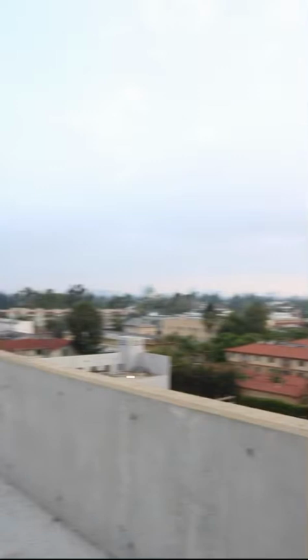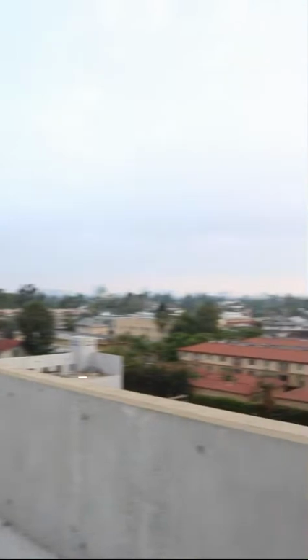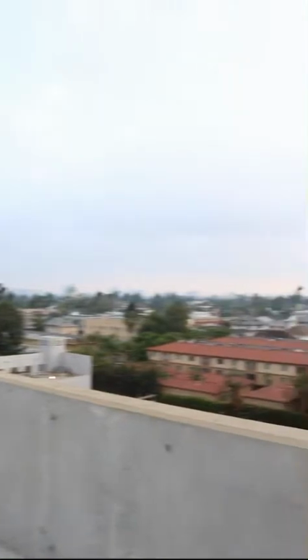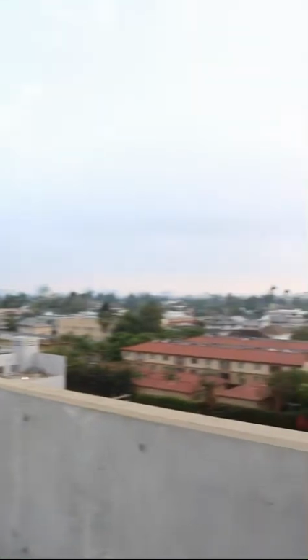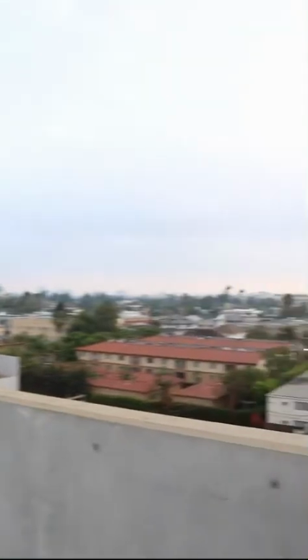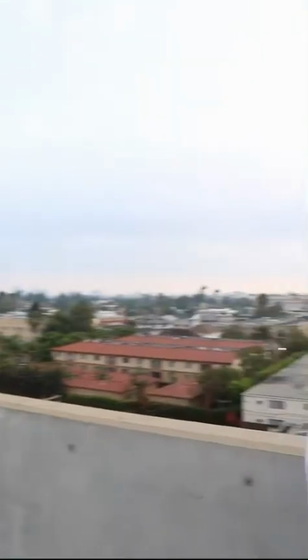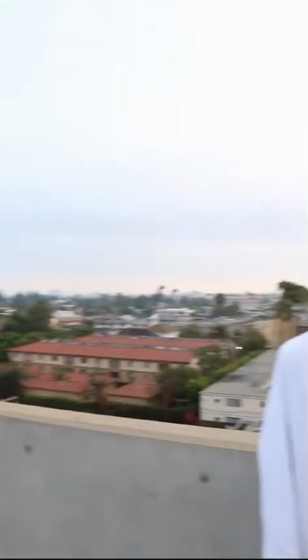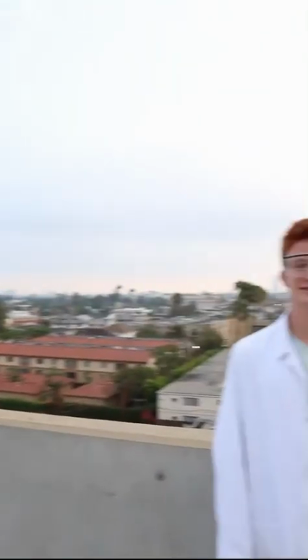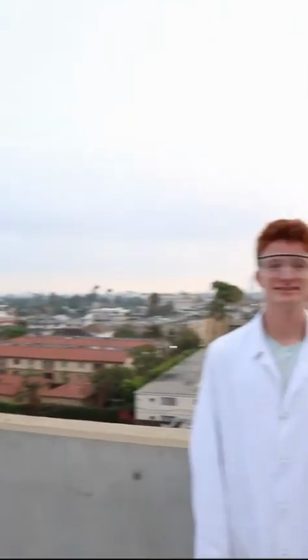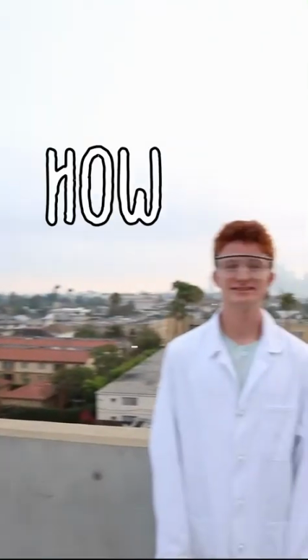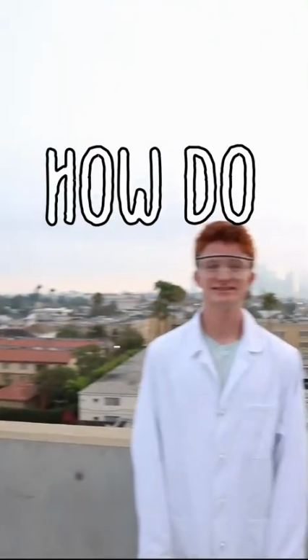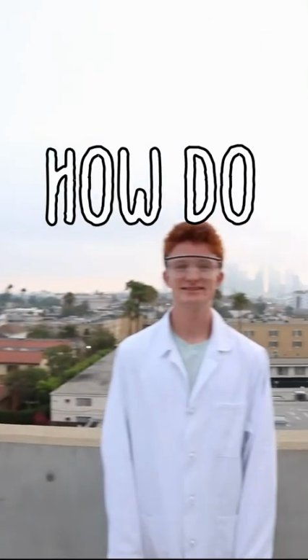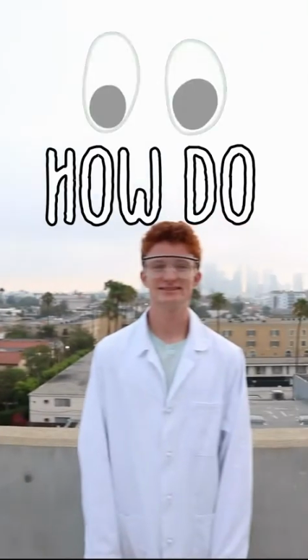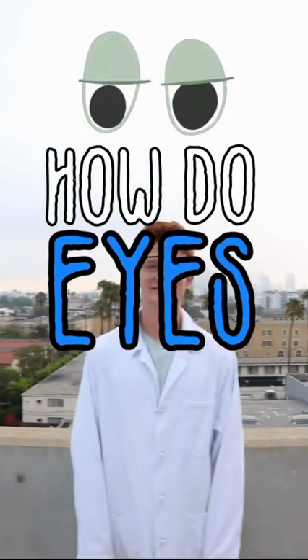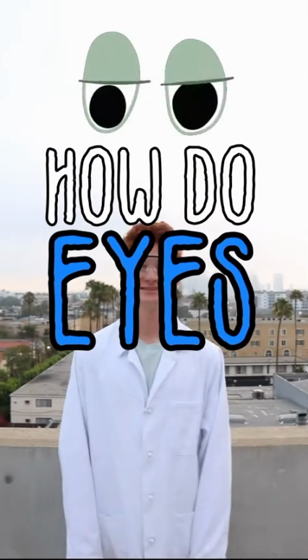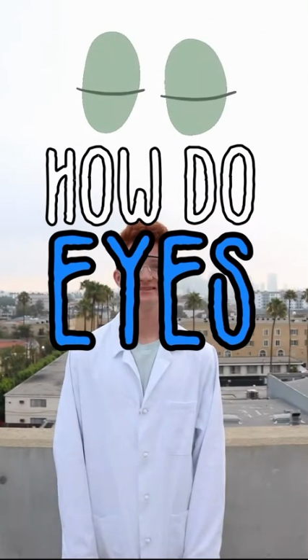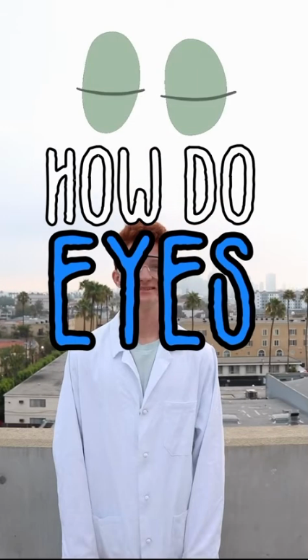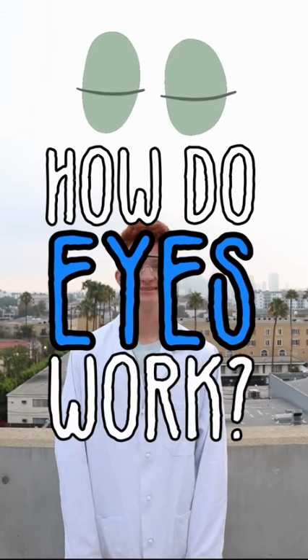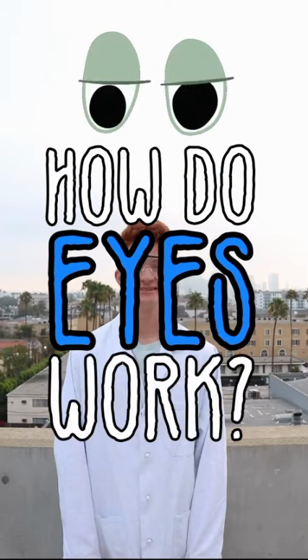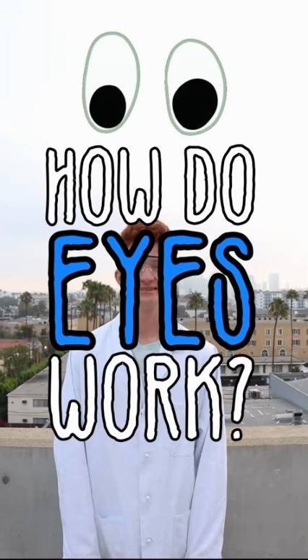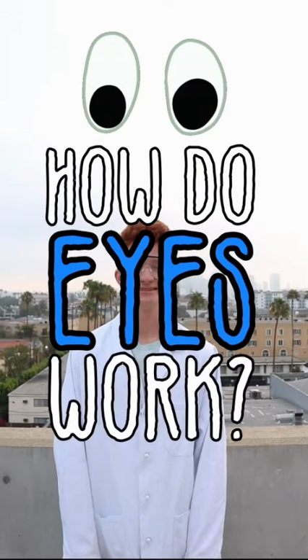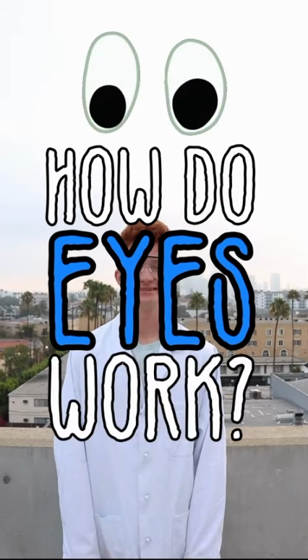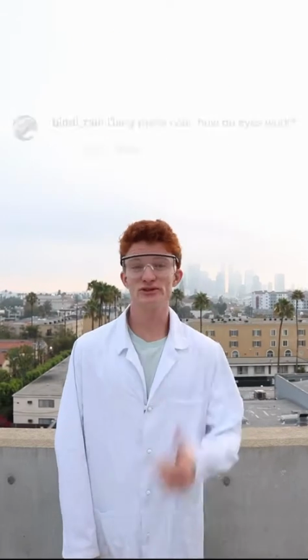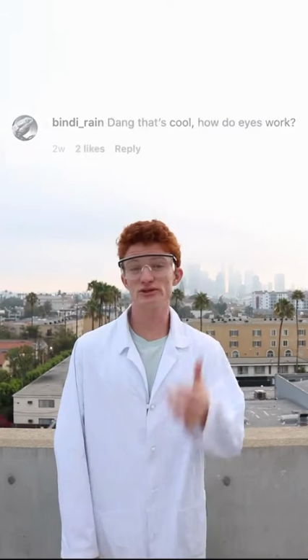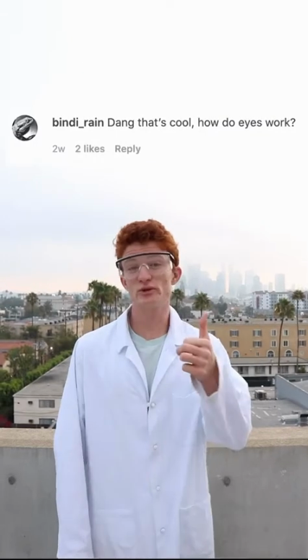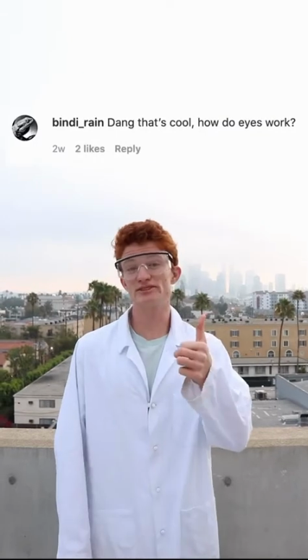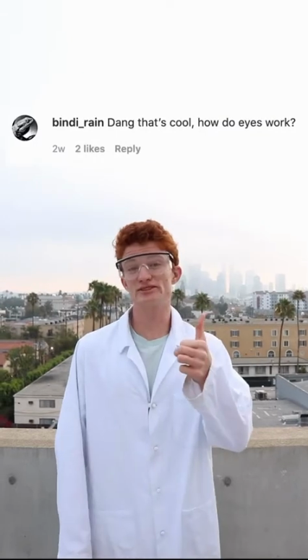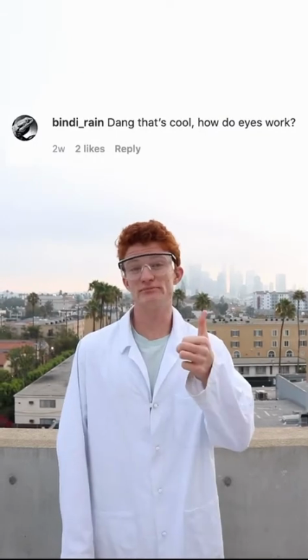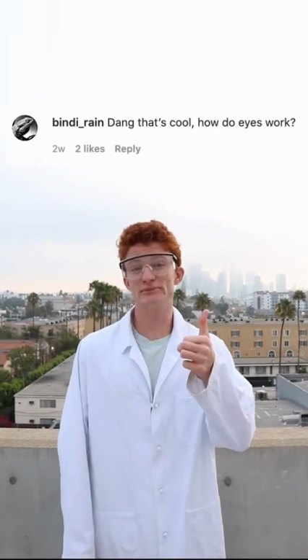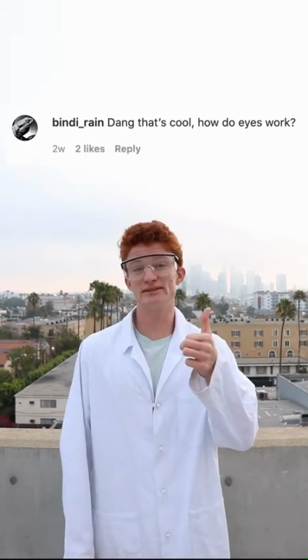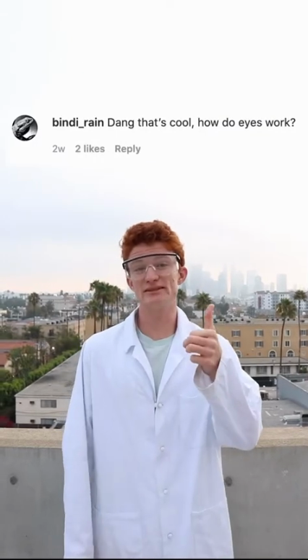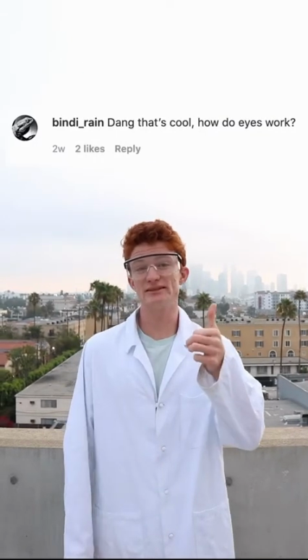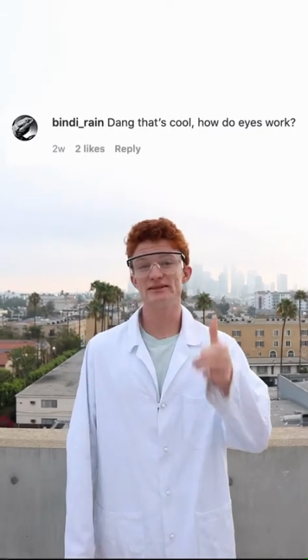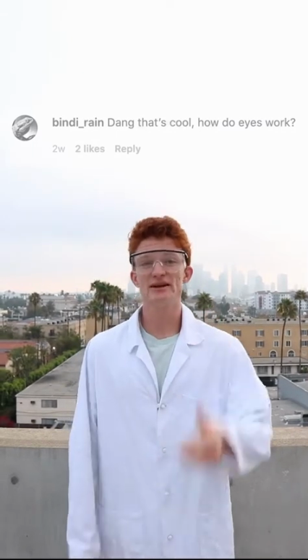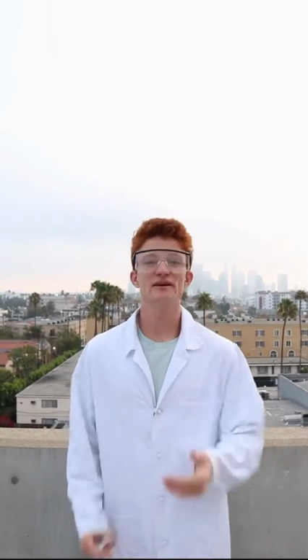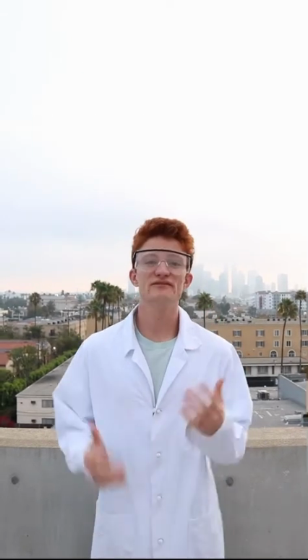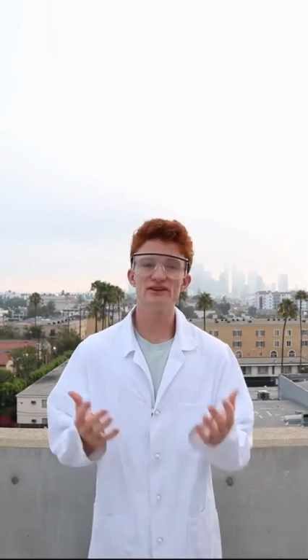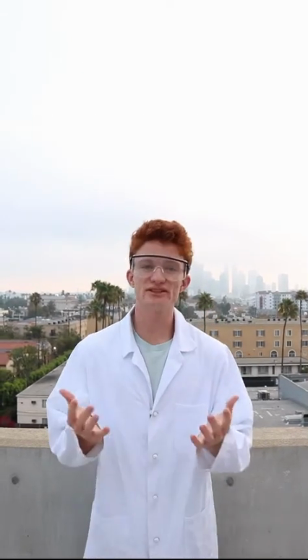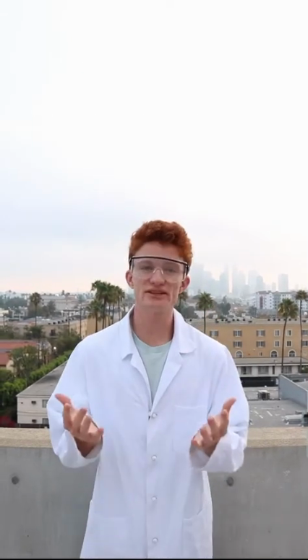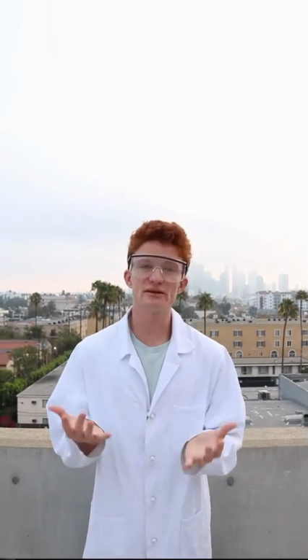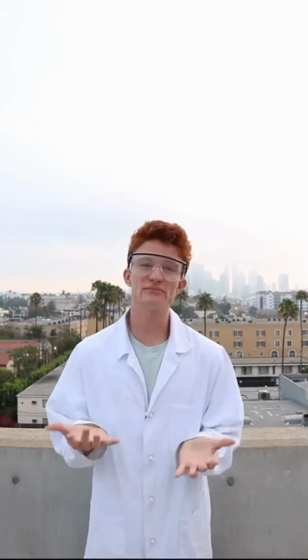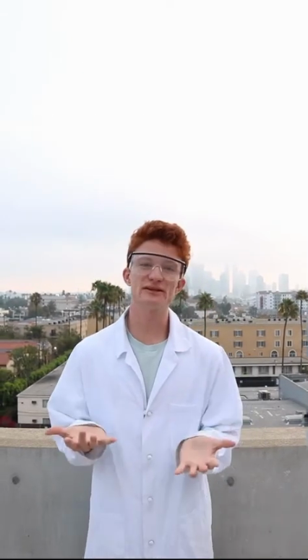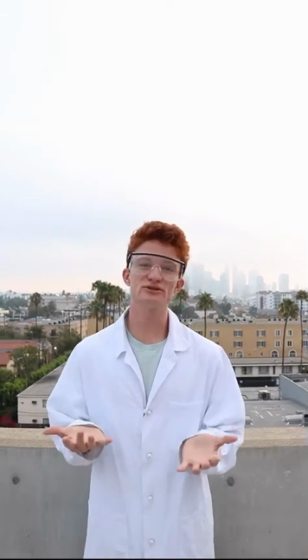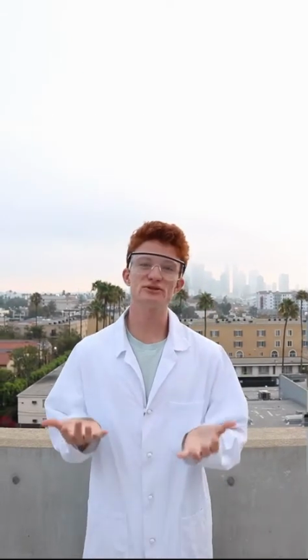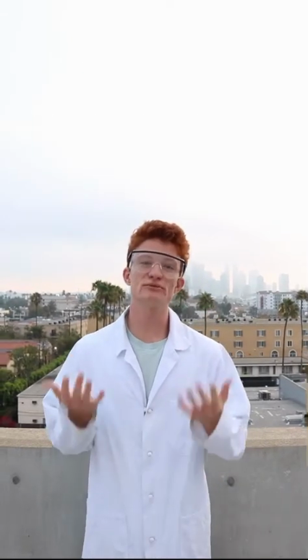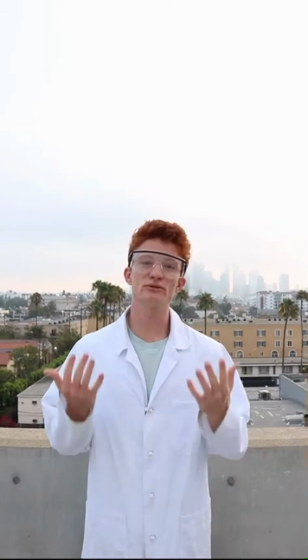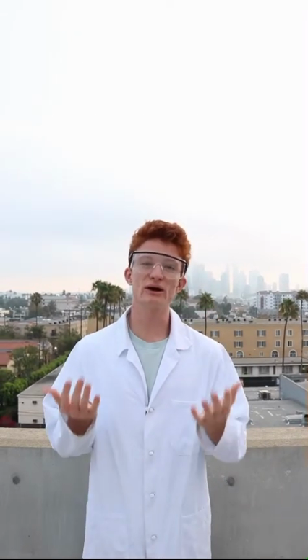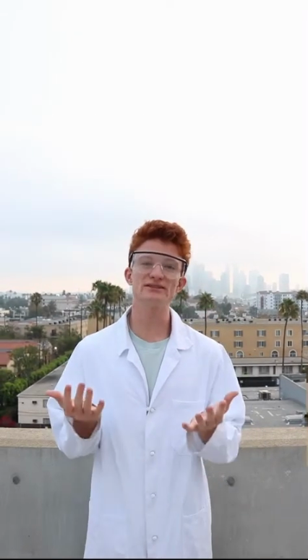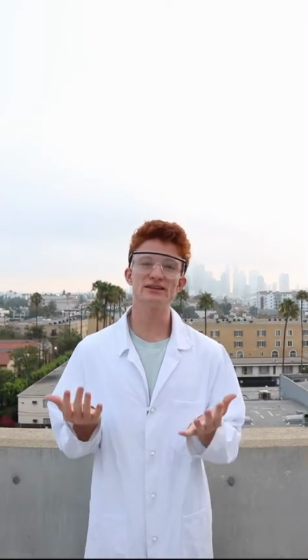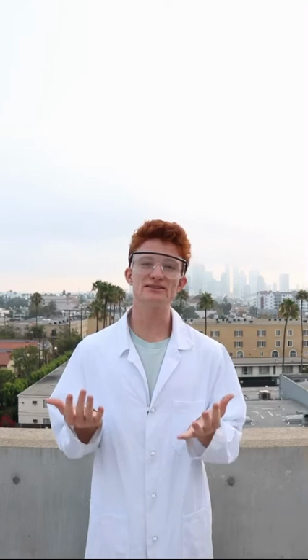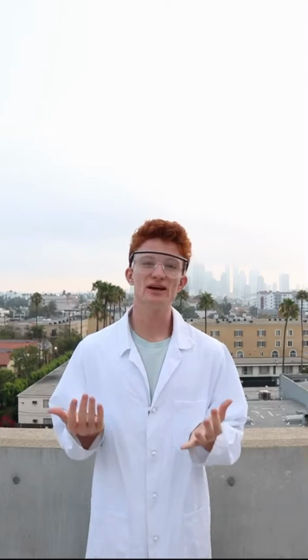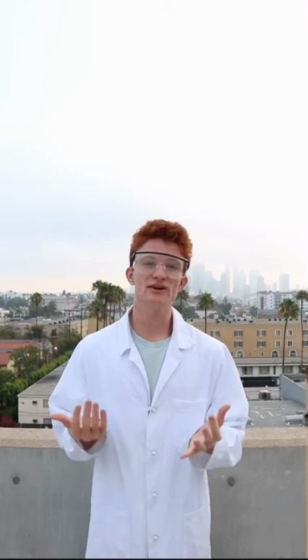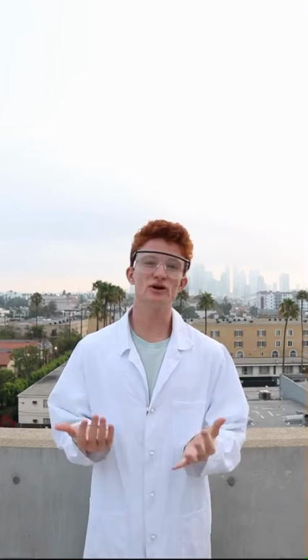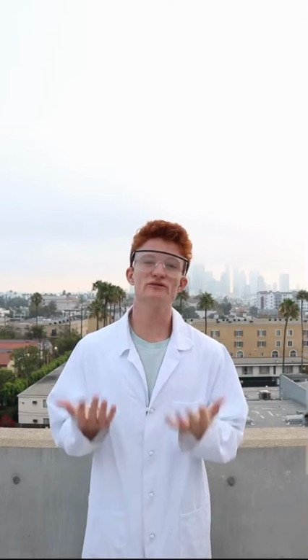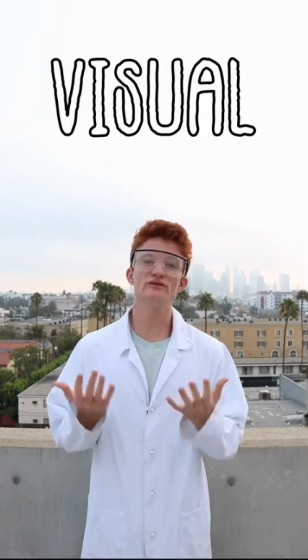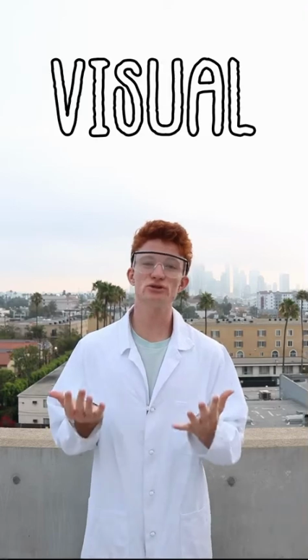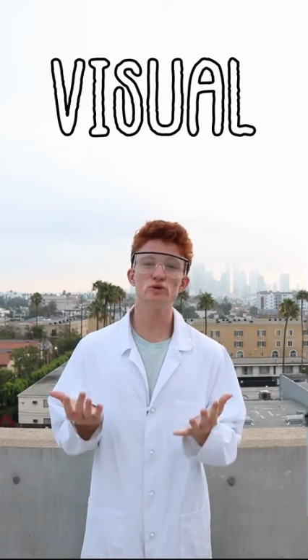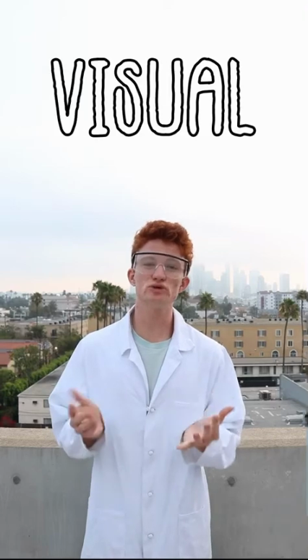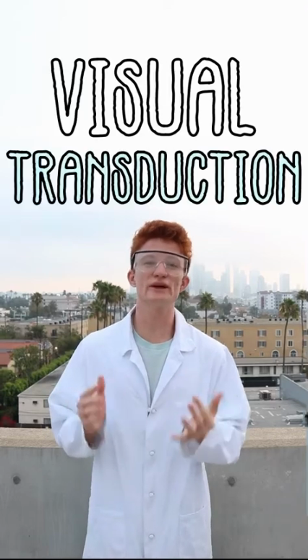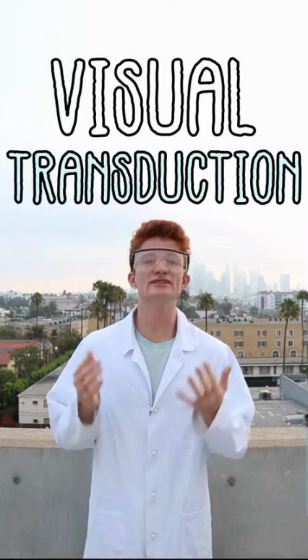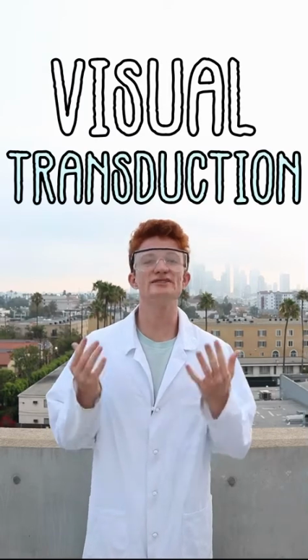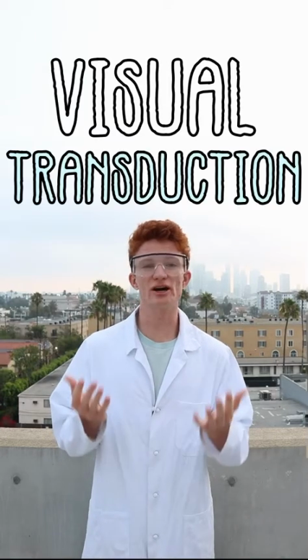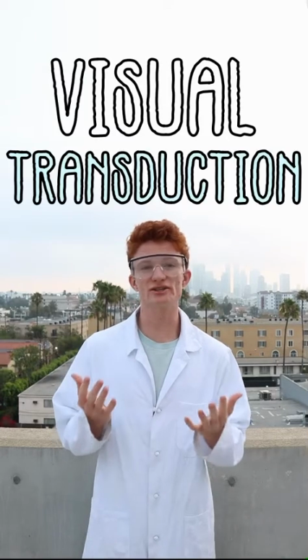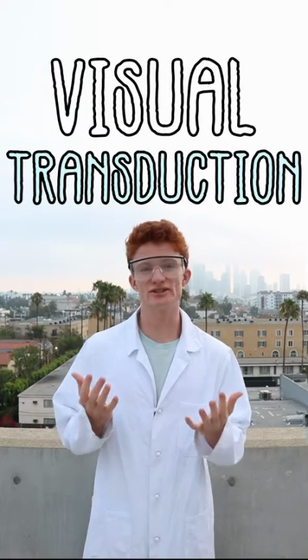Whoa, how do eyes work? Good question, Bindi. Vision begins with a process called visual transduction.